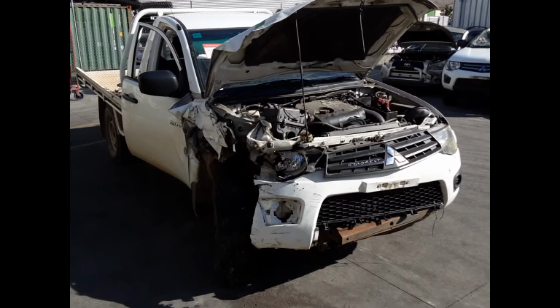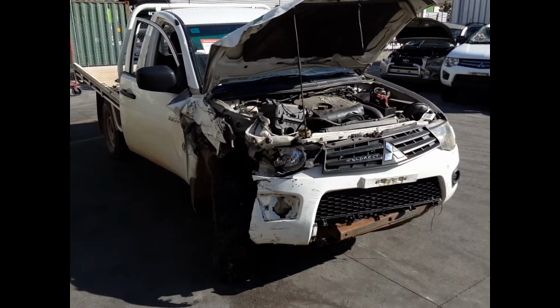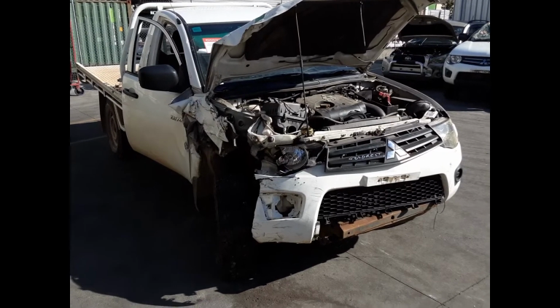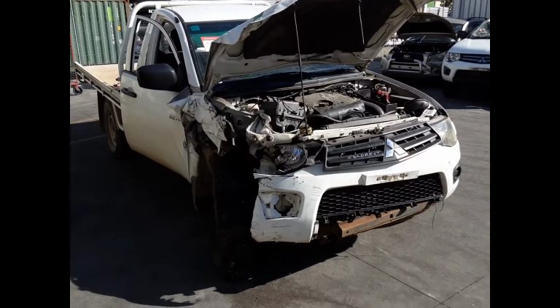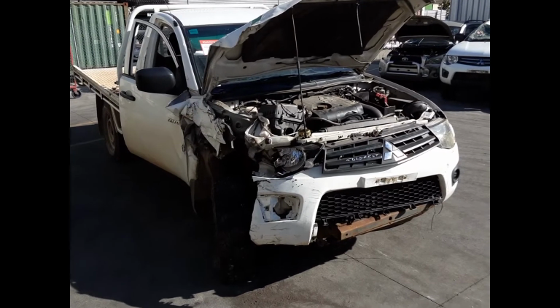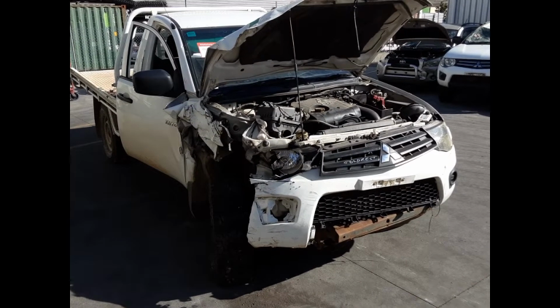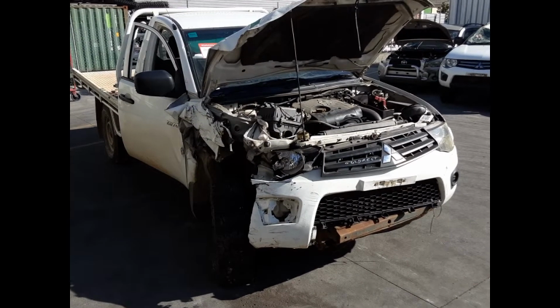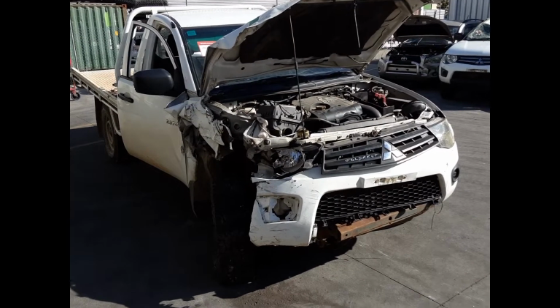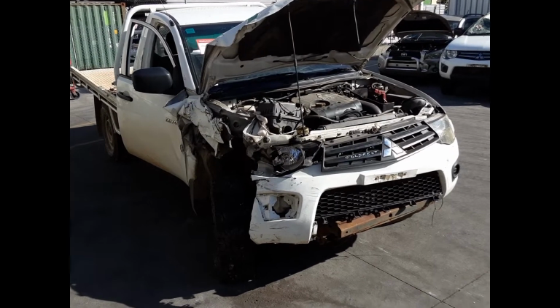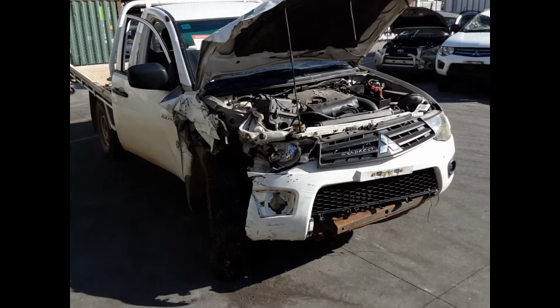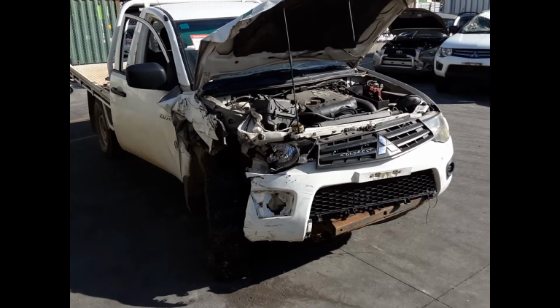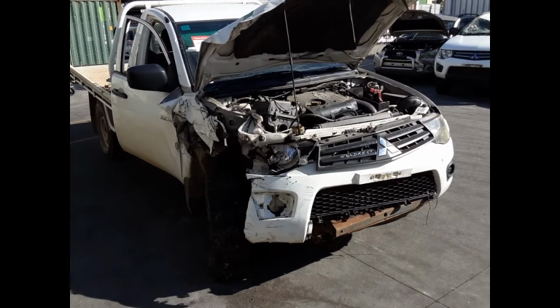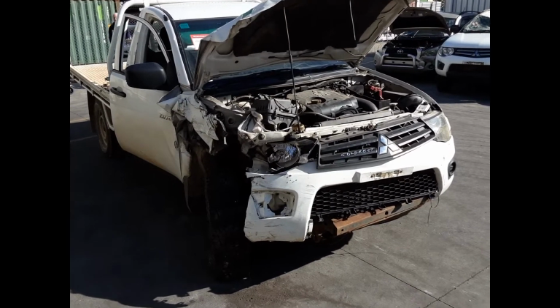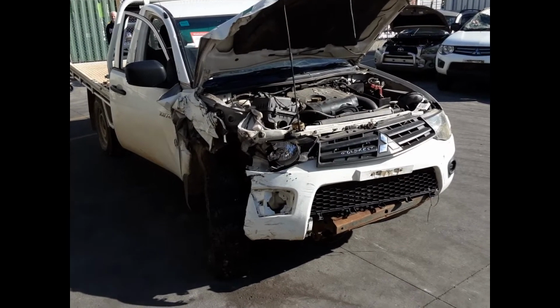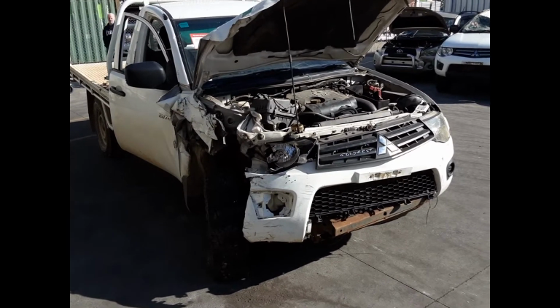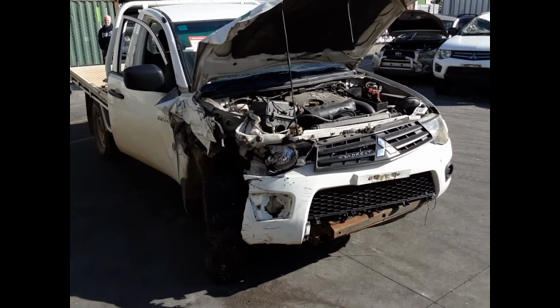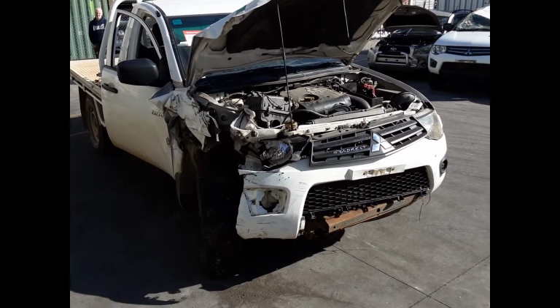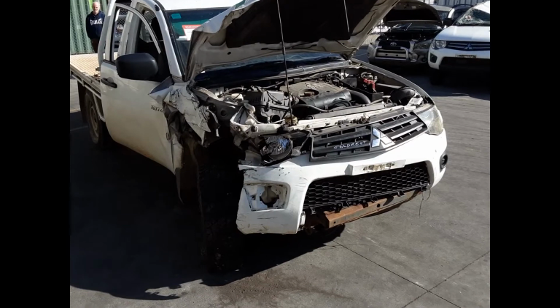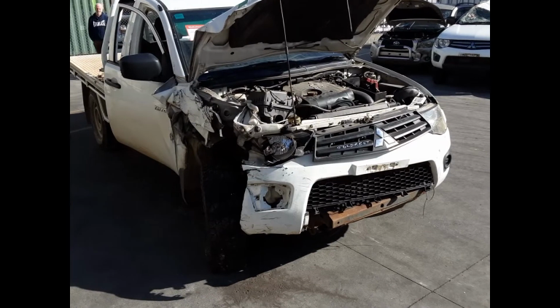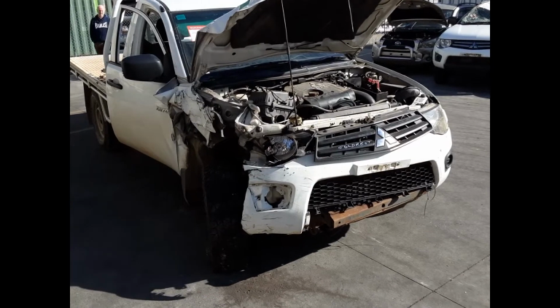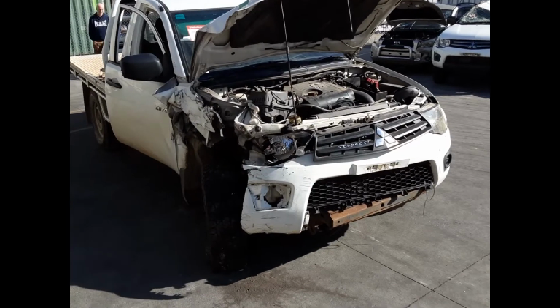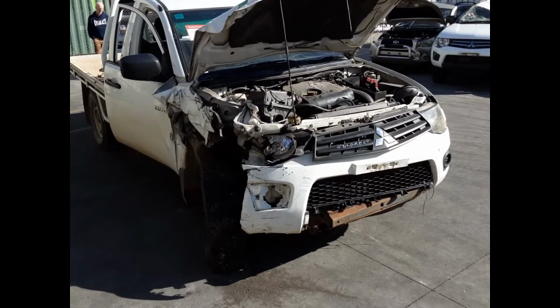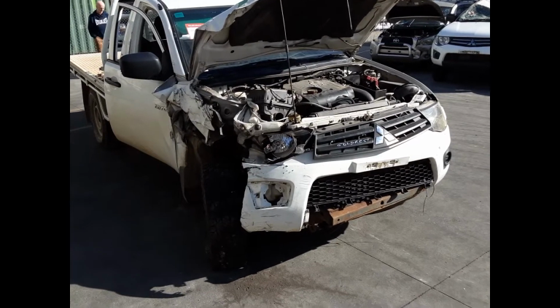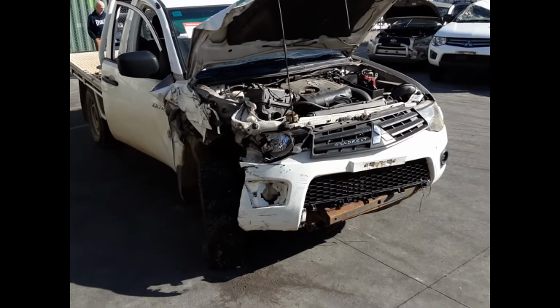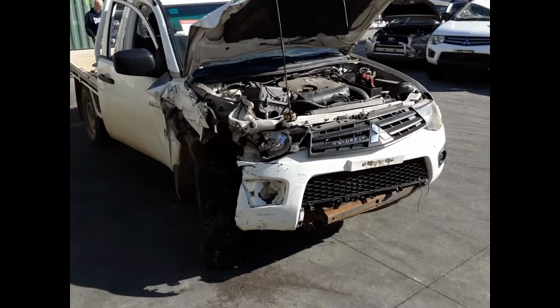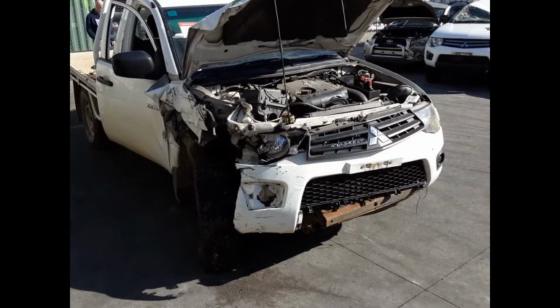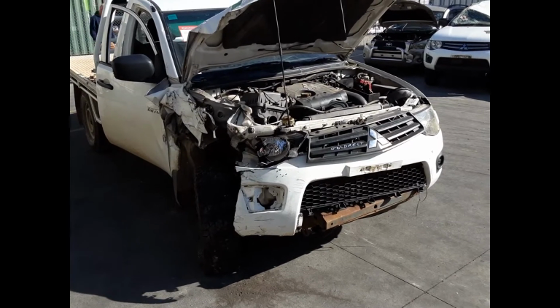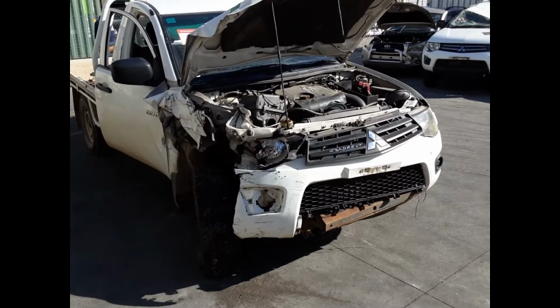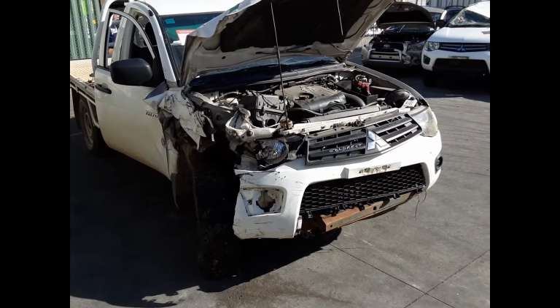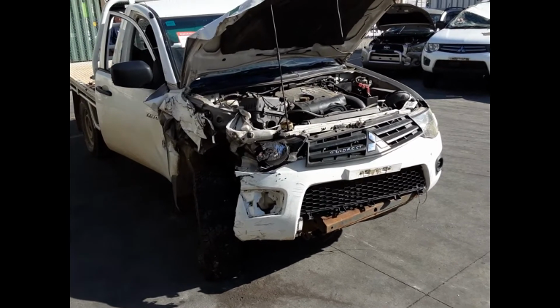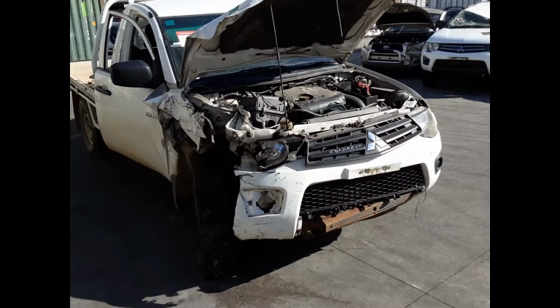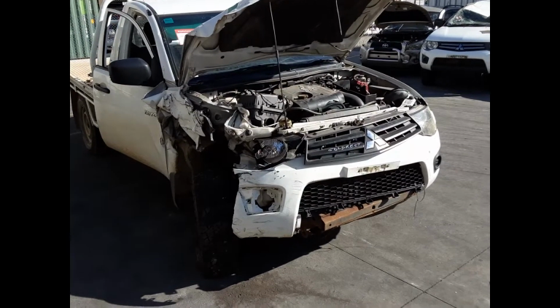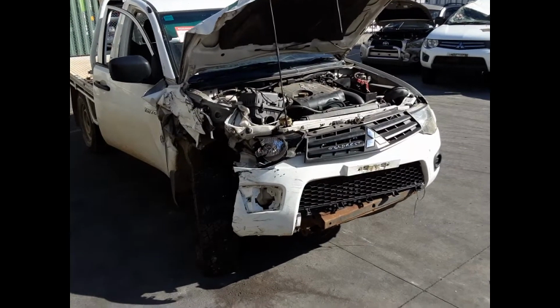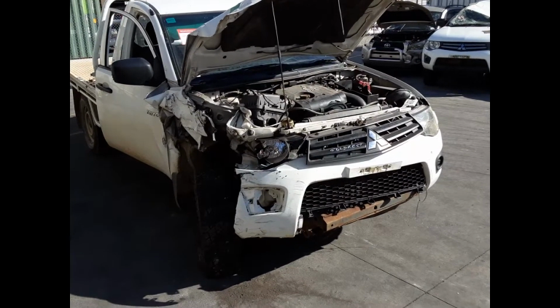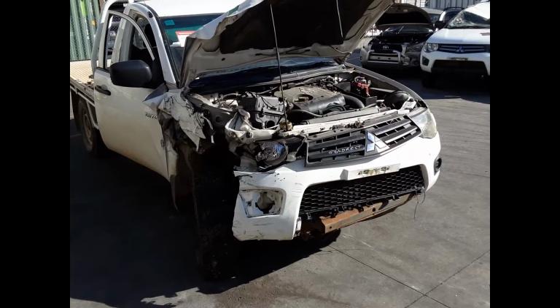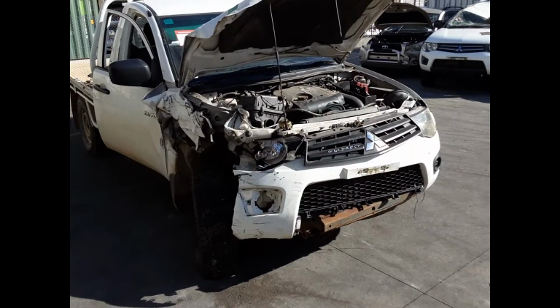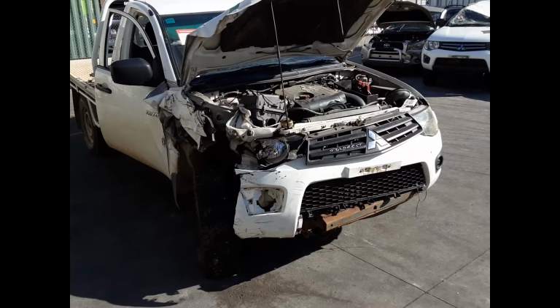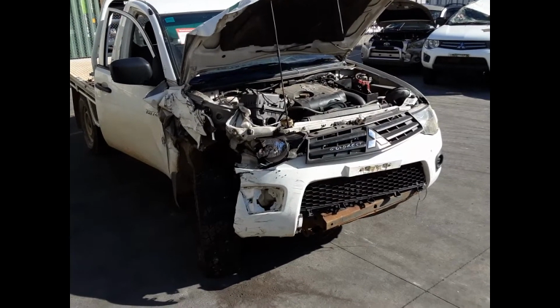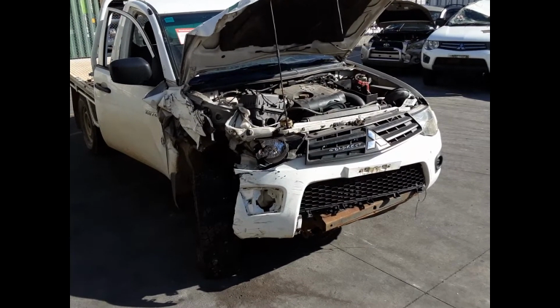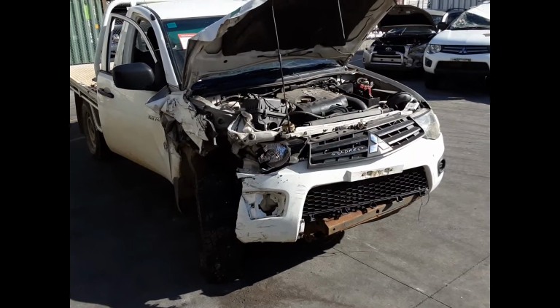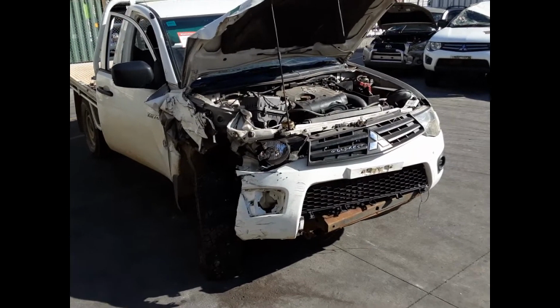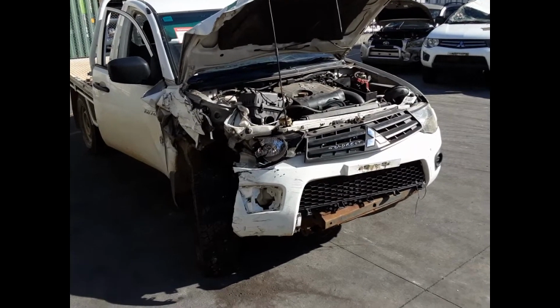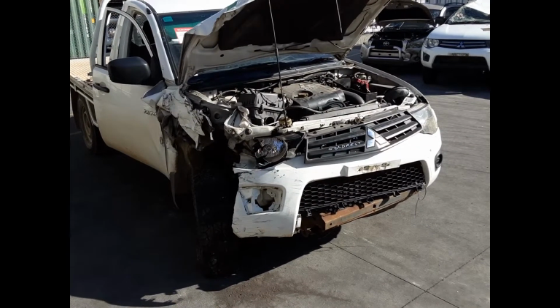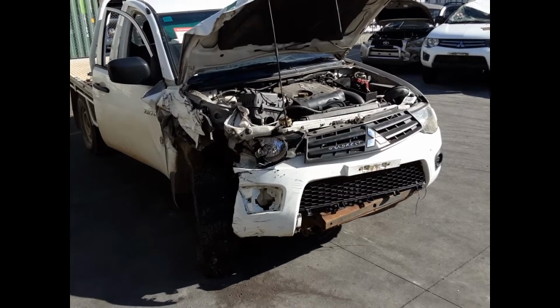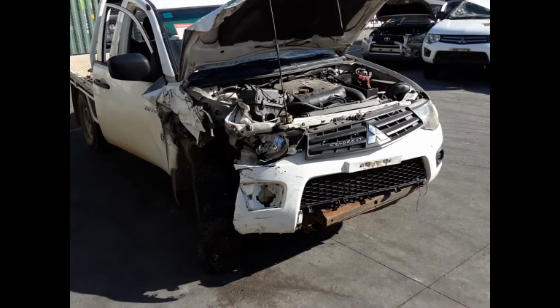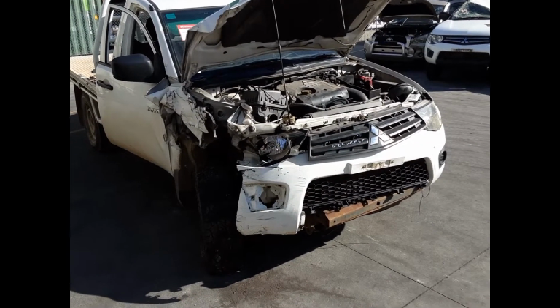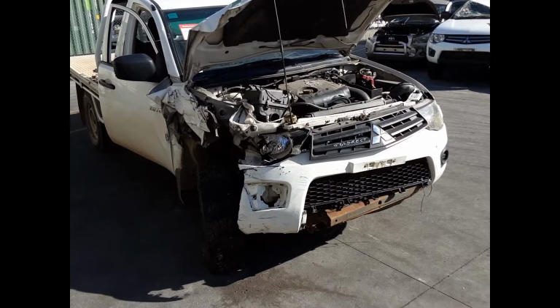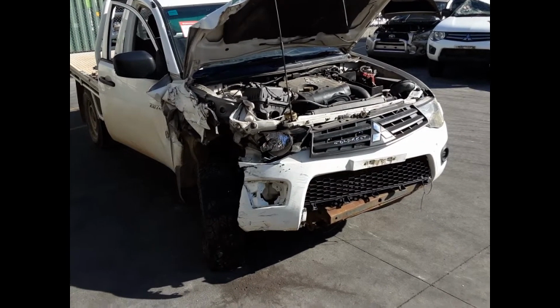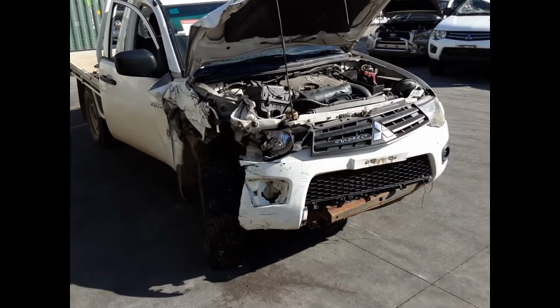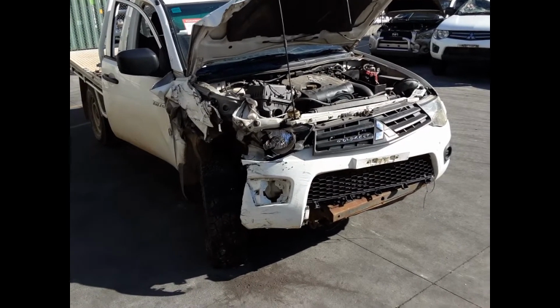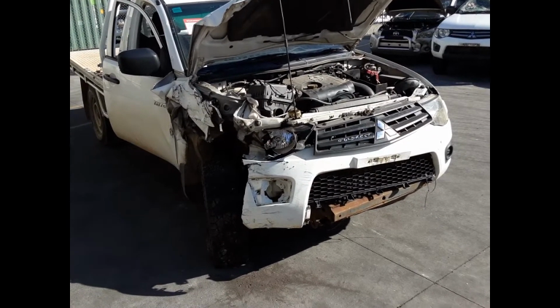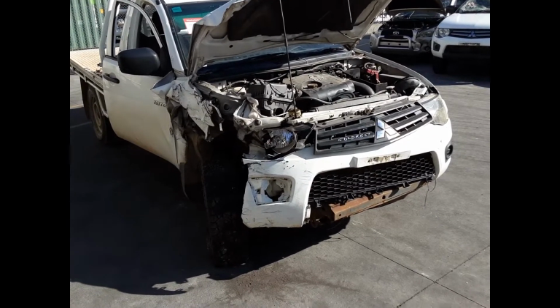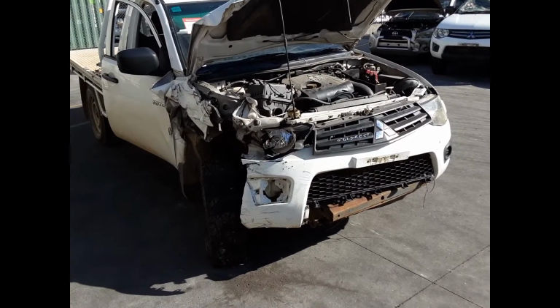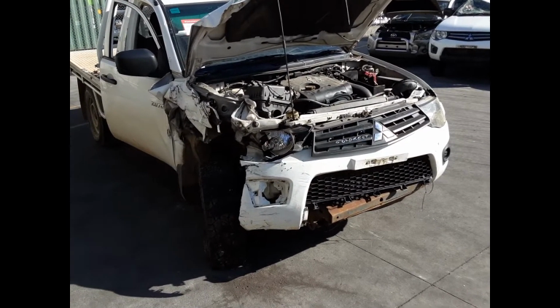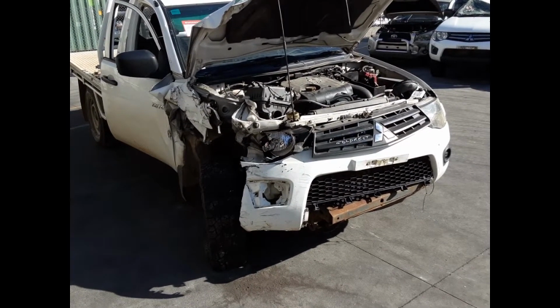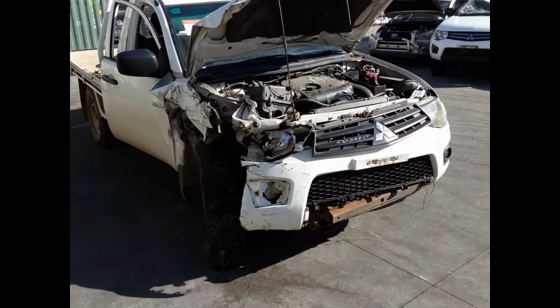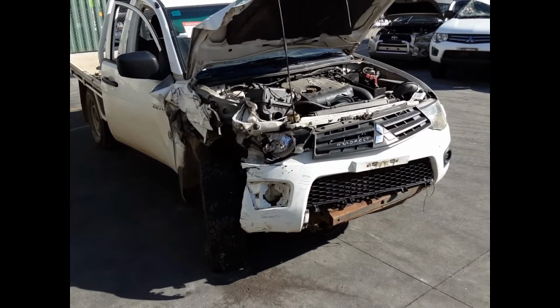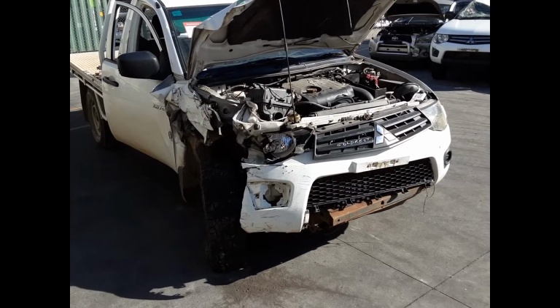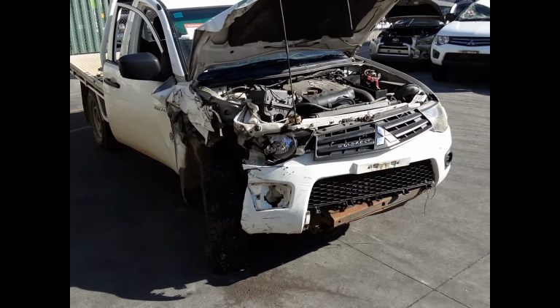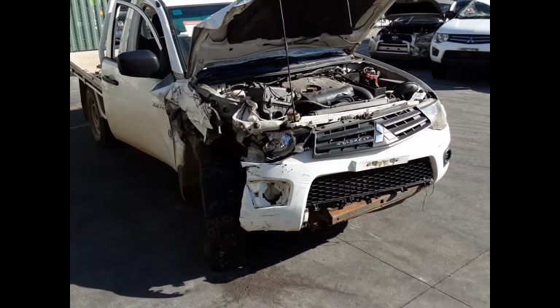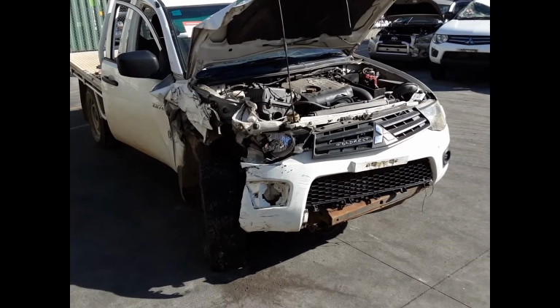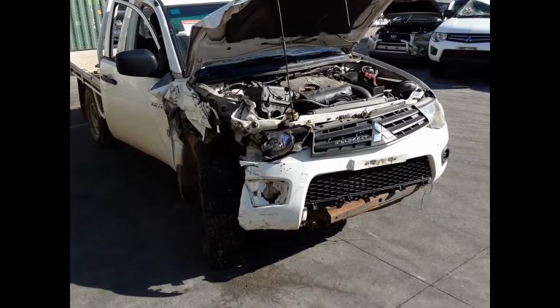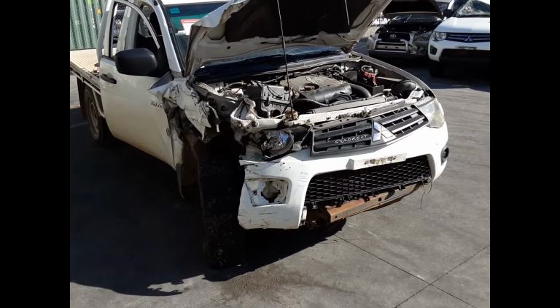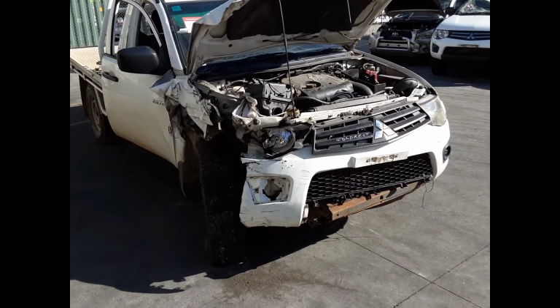Hi, this is Chris from Total Parts Plus and today we have a 2014 Mitsubishi Triton GL single cab chassis ute. Stock reference number 5114.